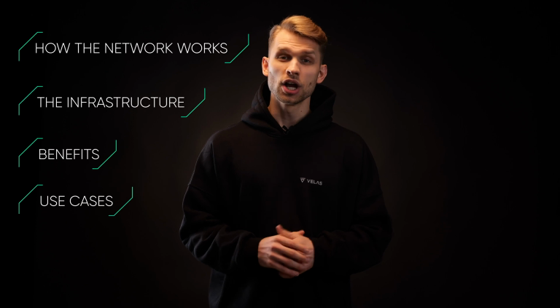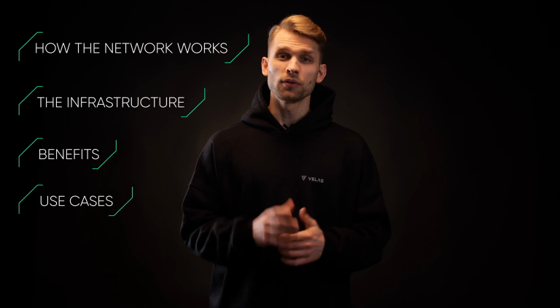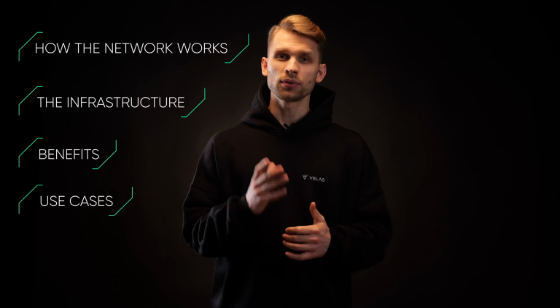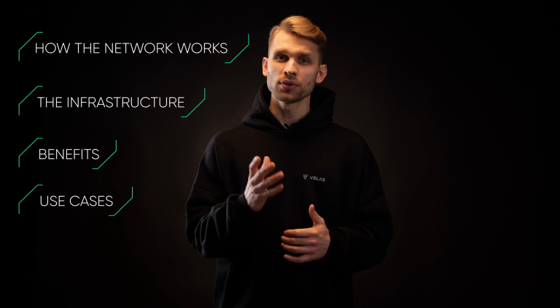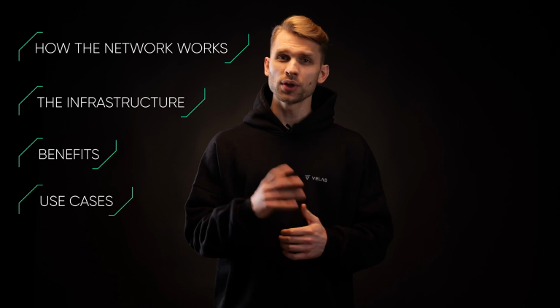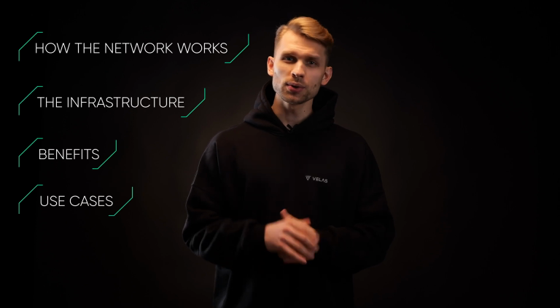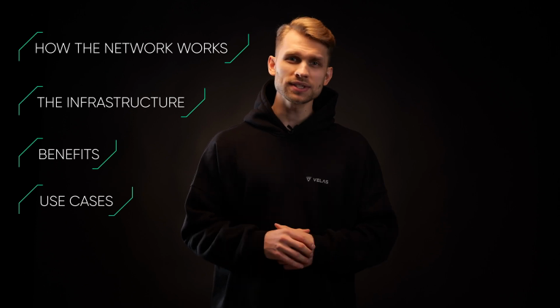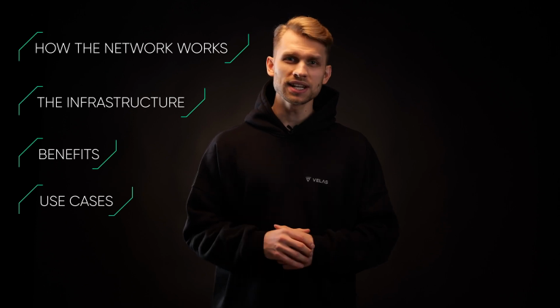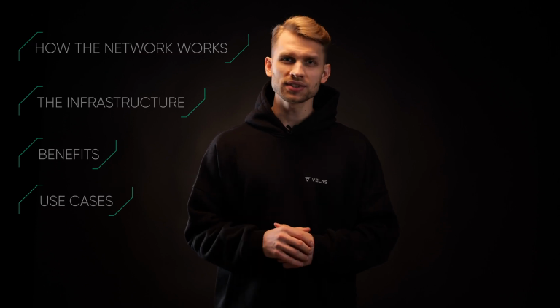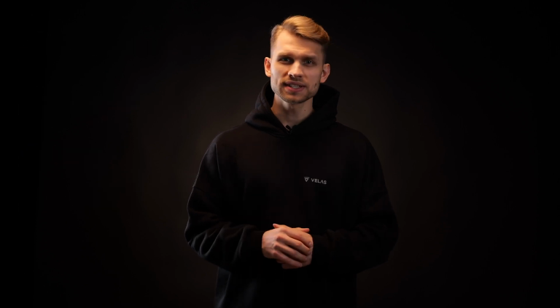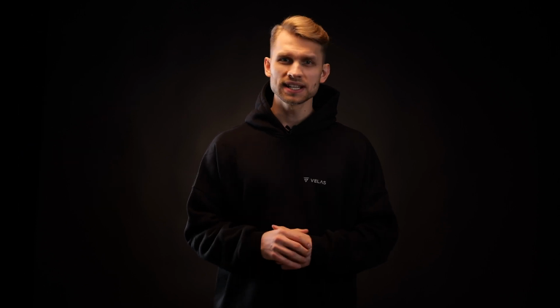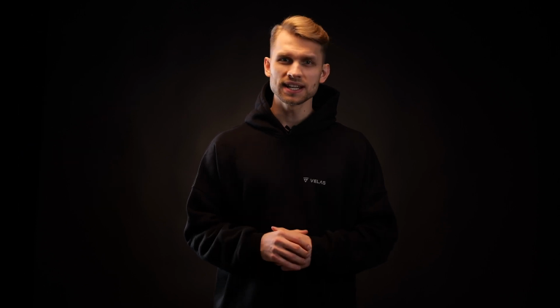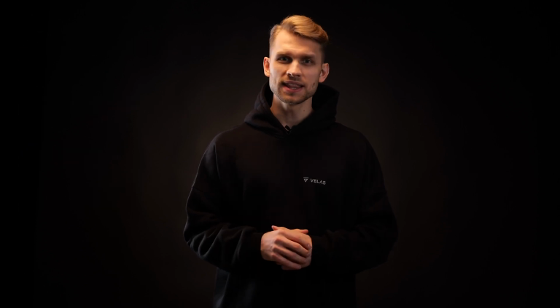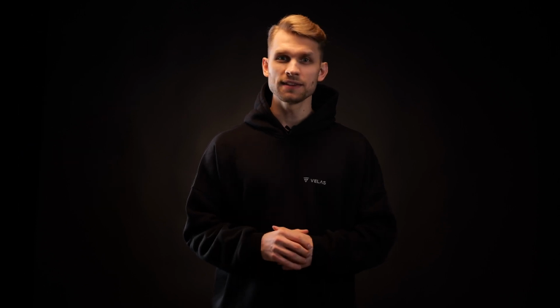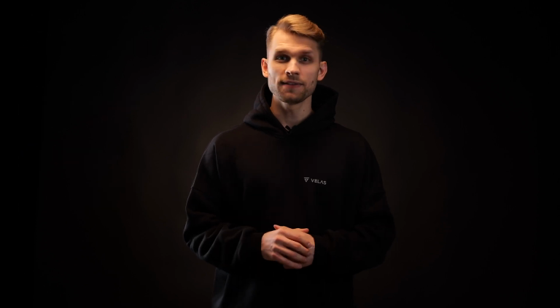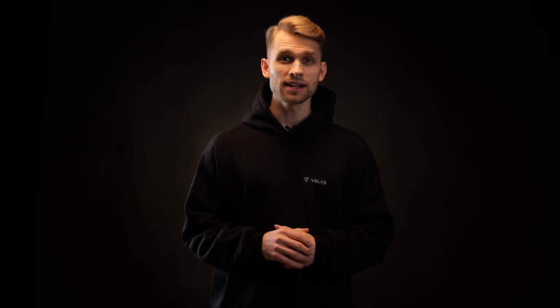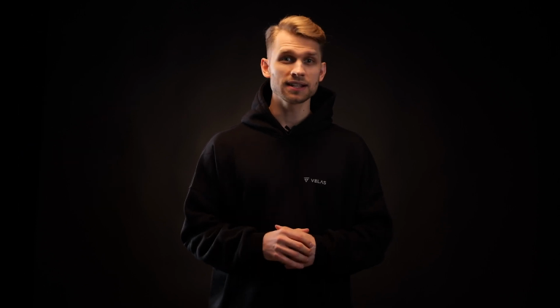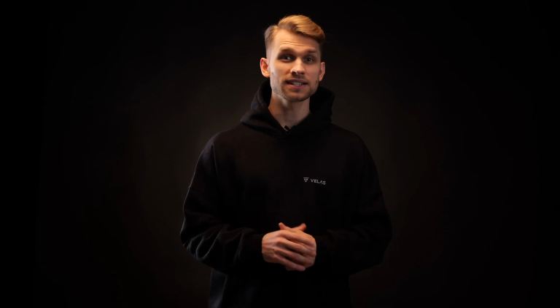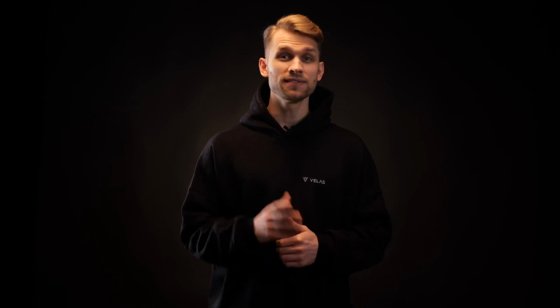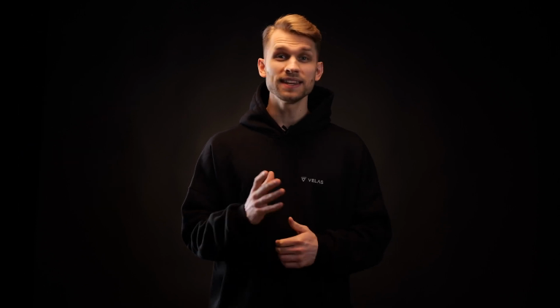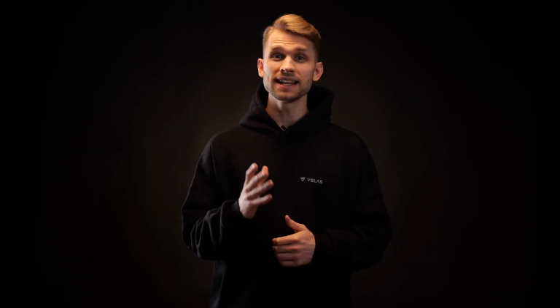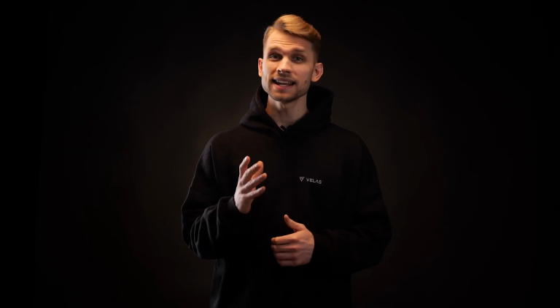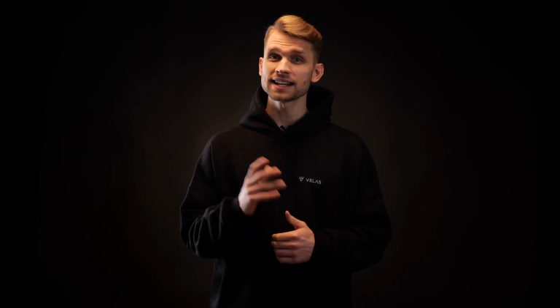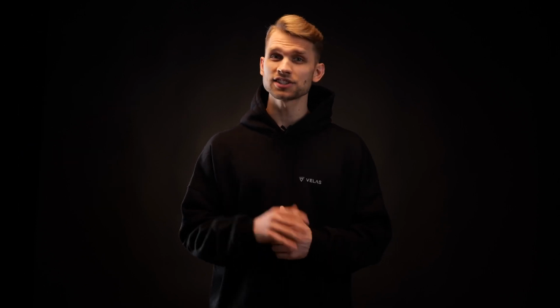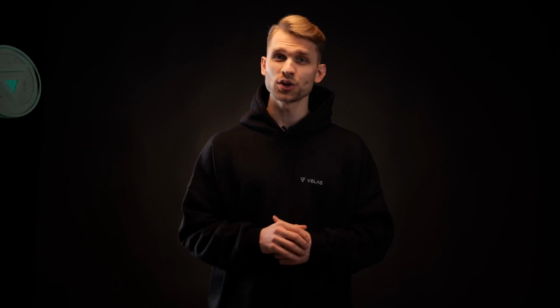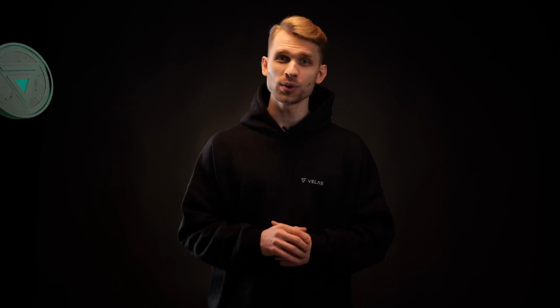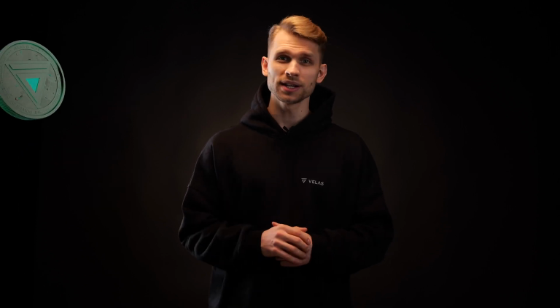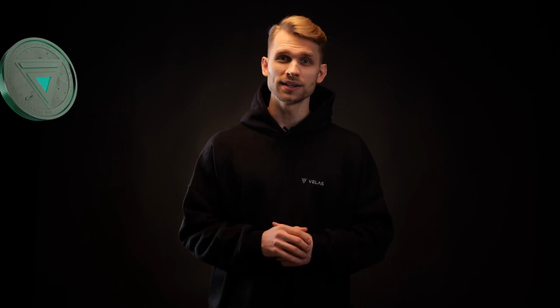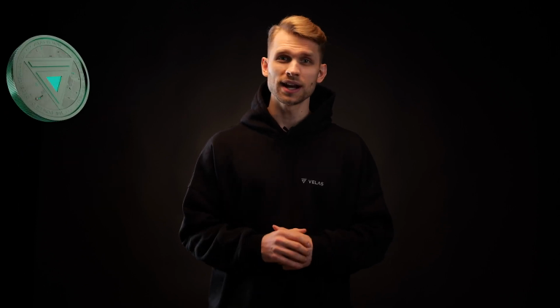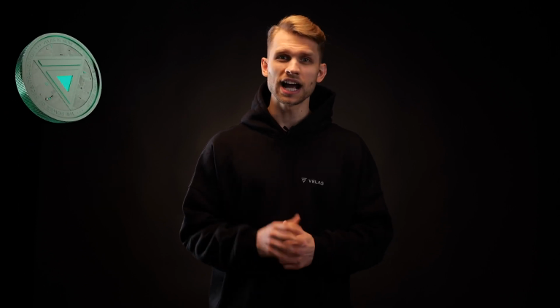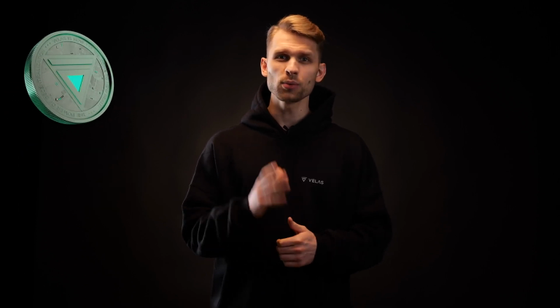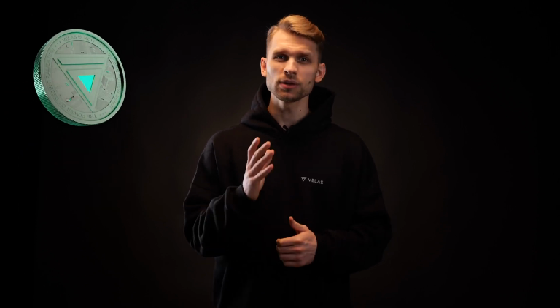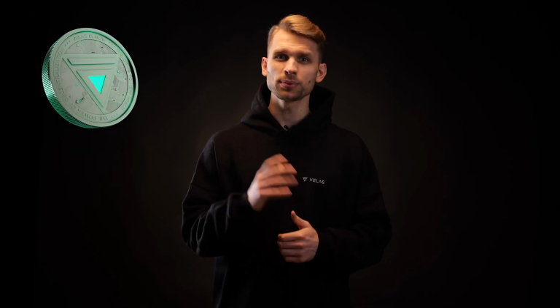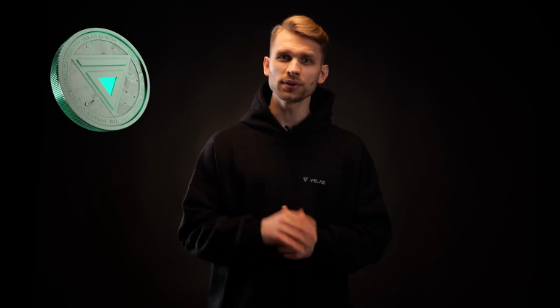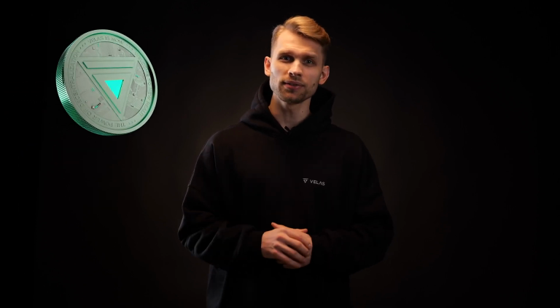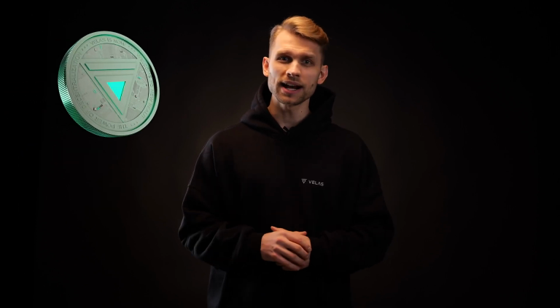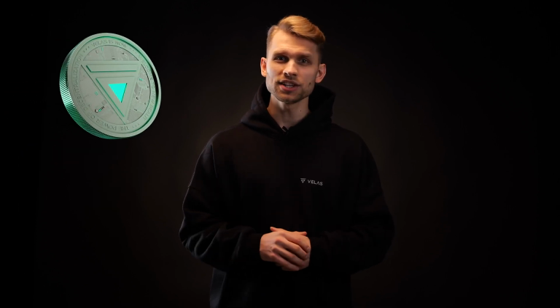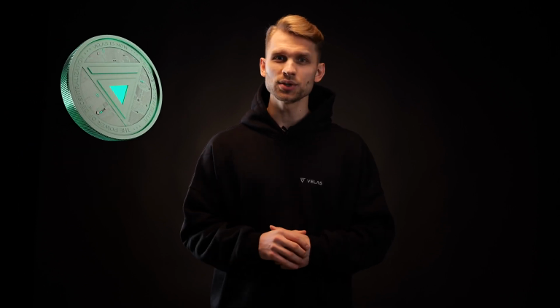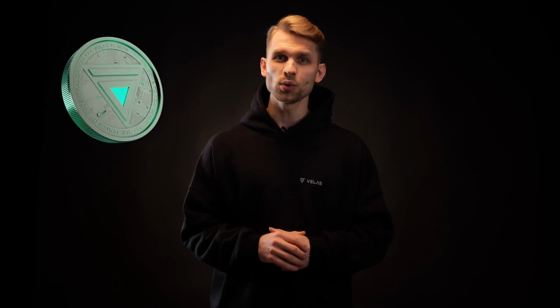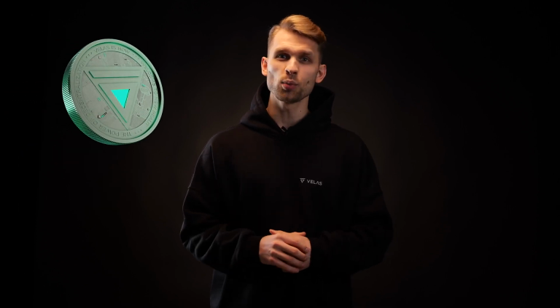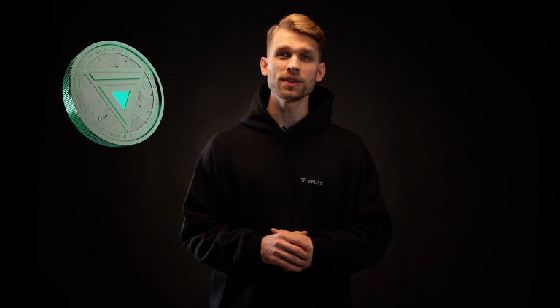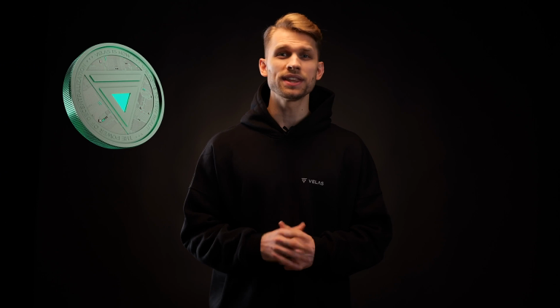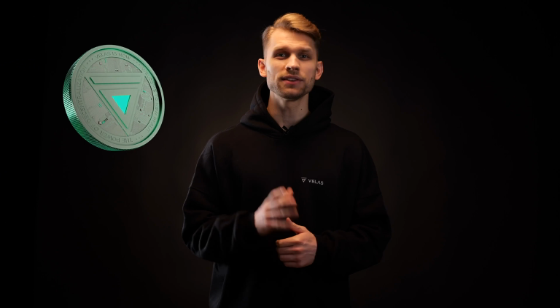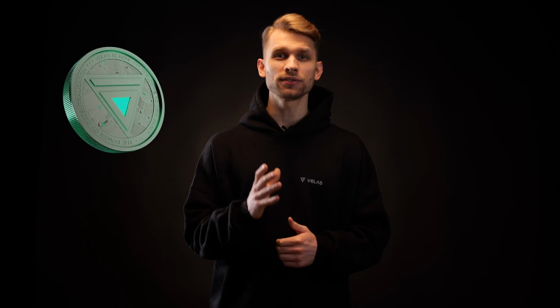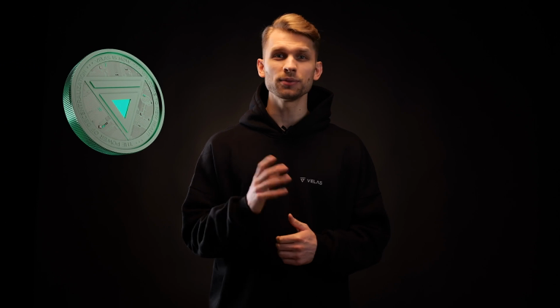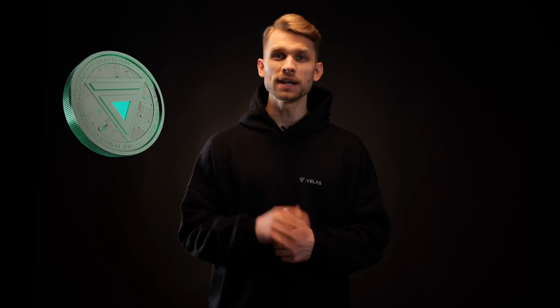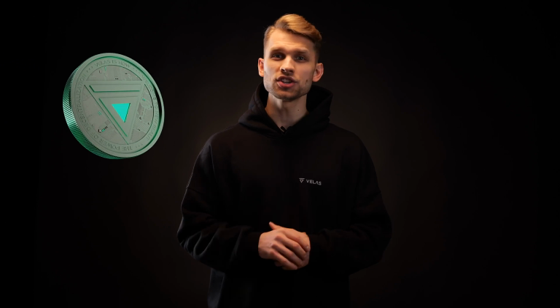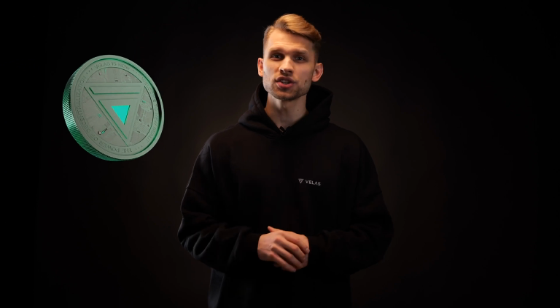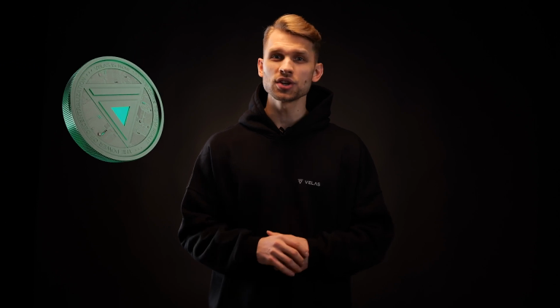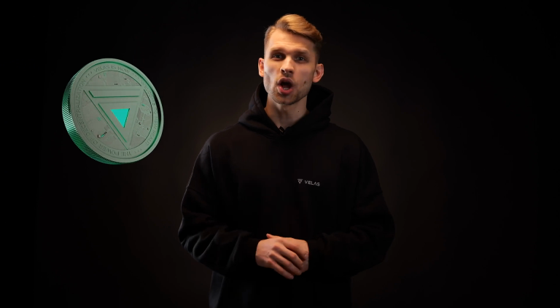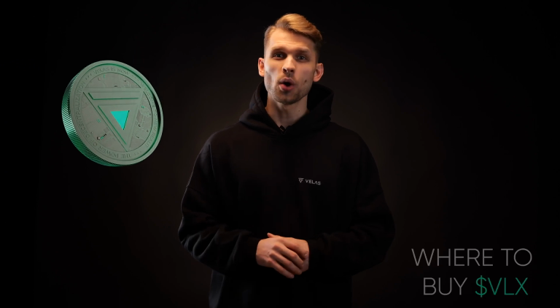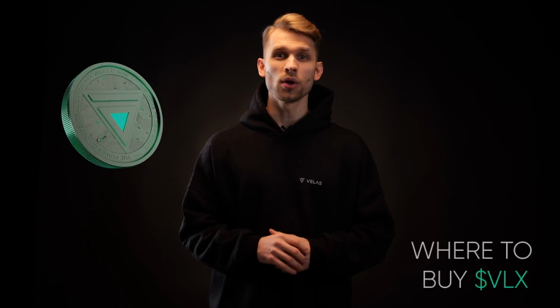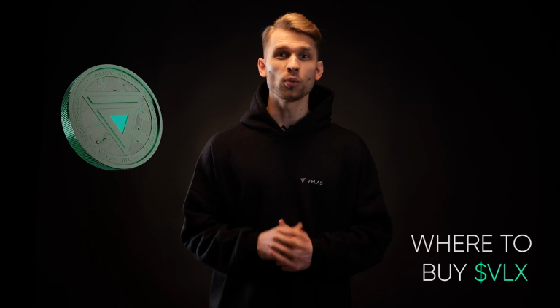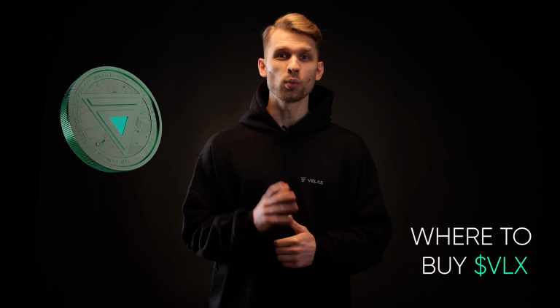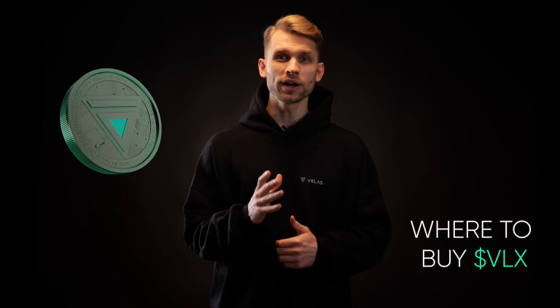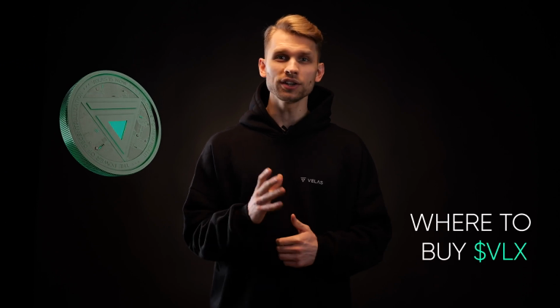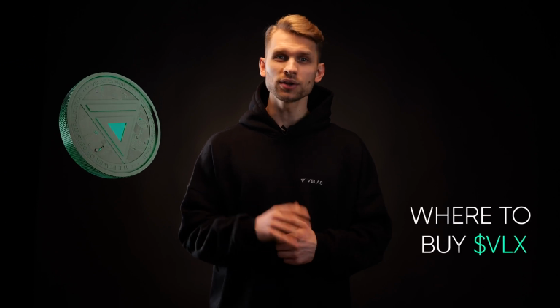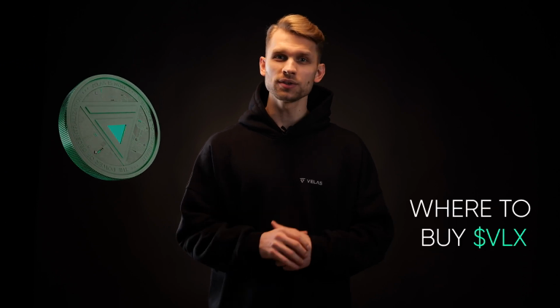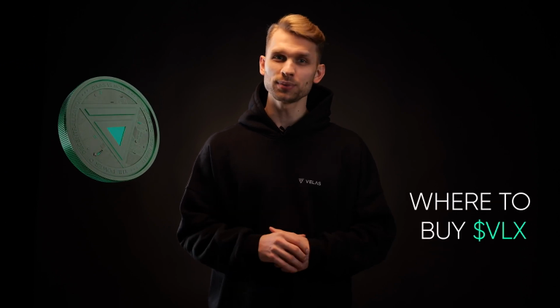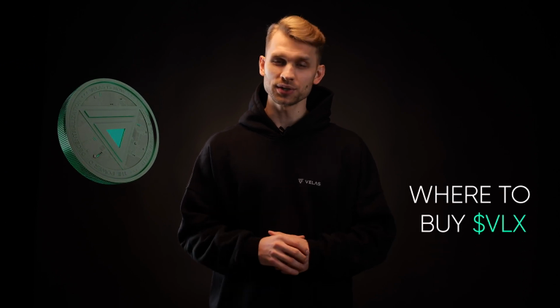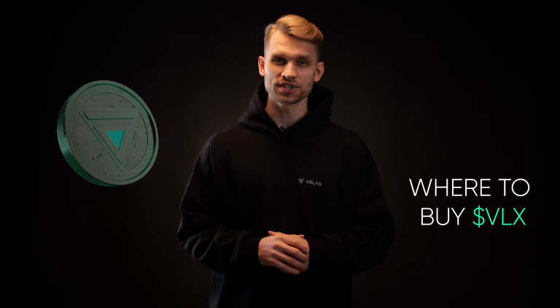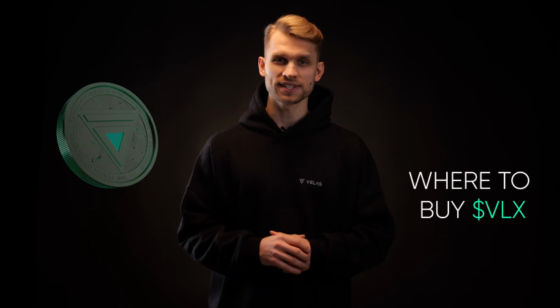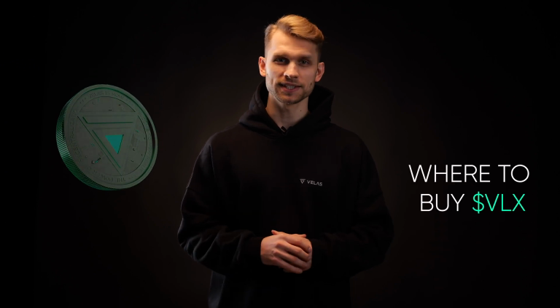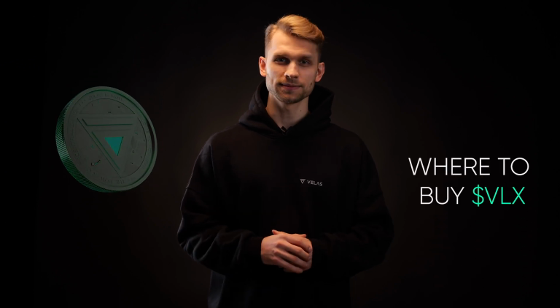For those interested in the VELAS VLX token, I will provide you with the information on where you can purchase it.